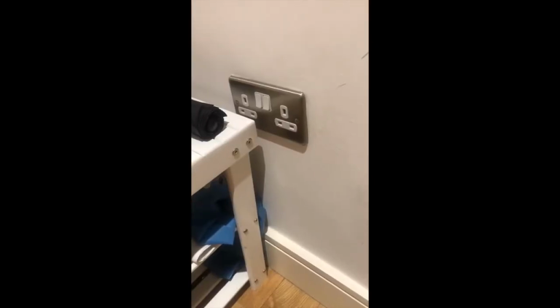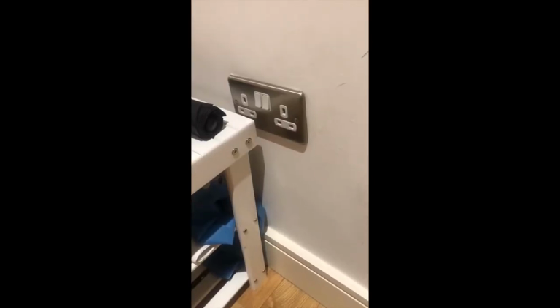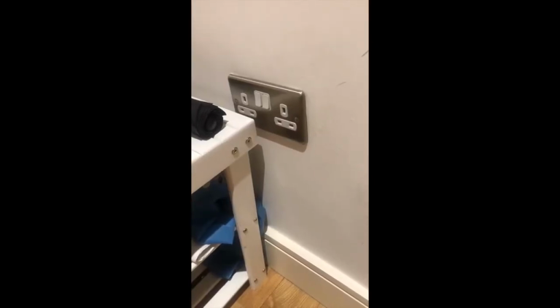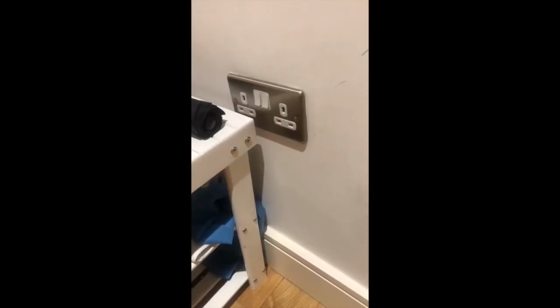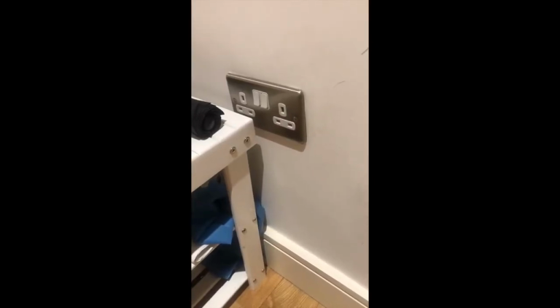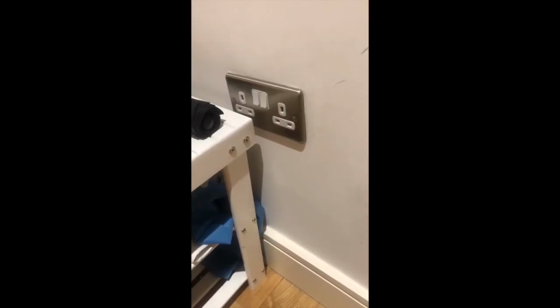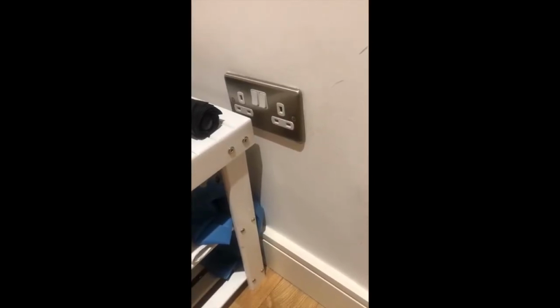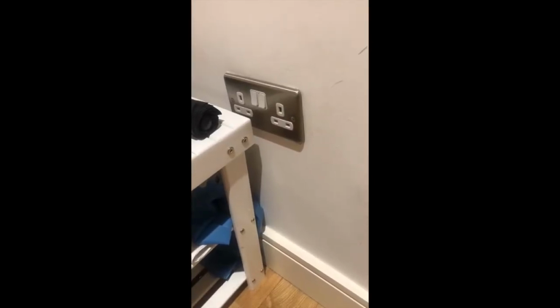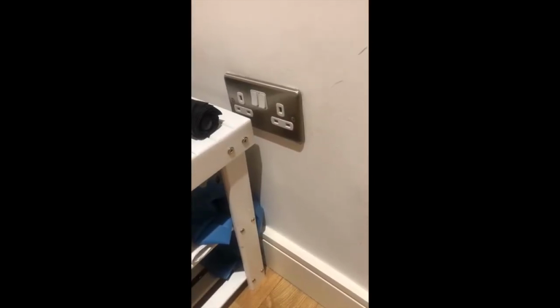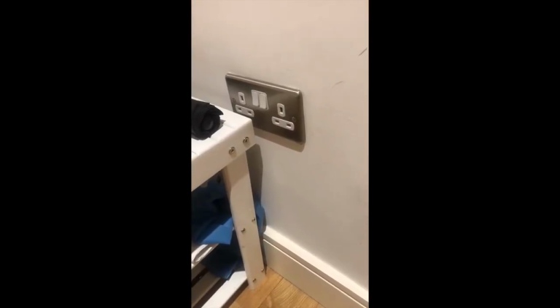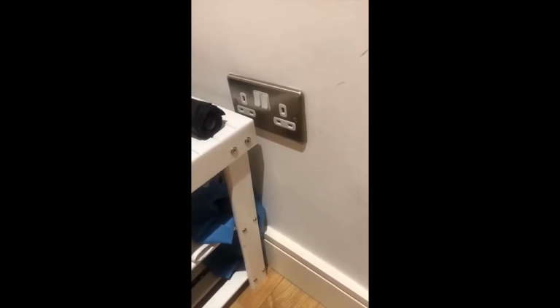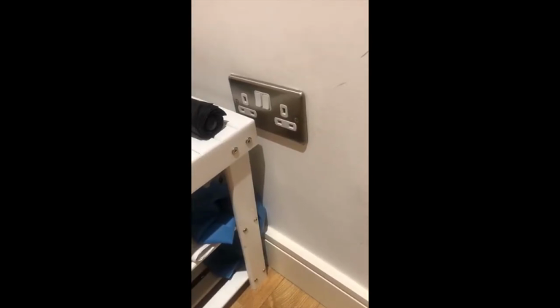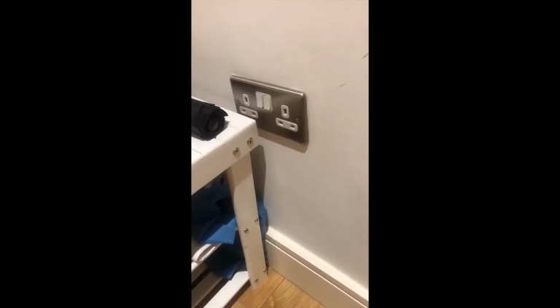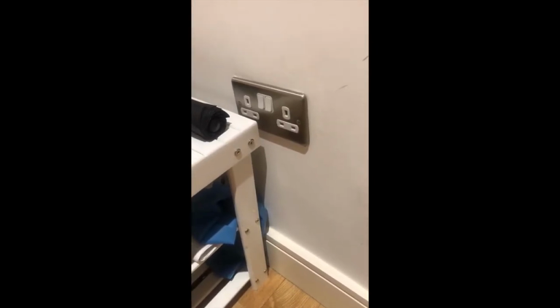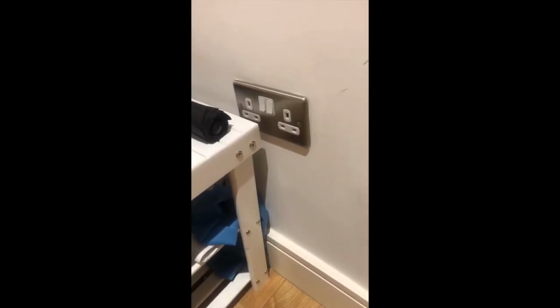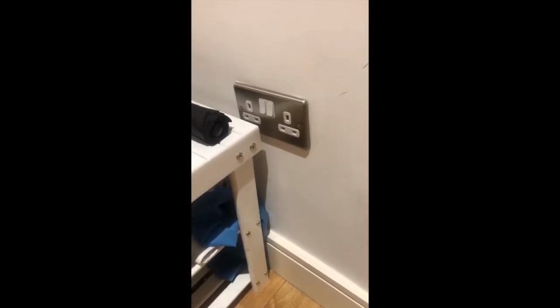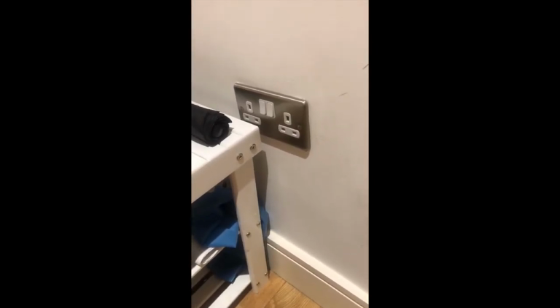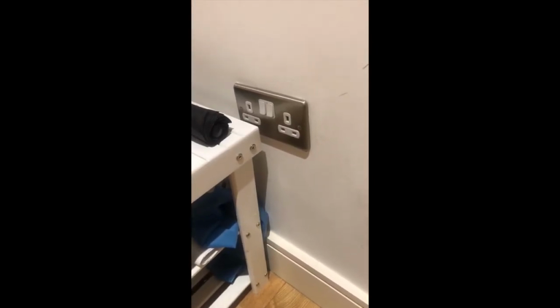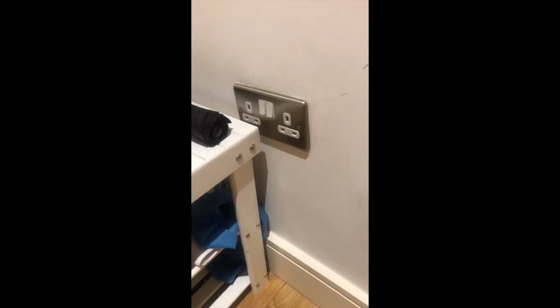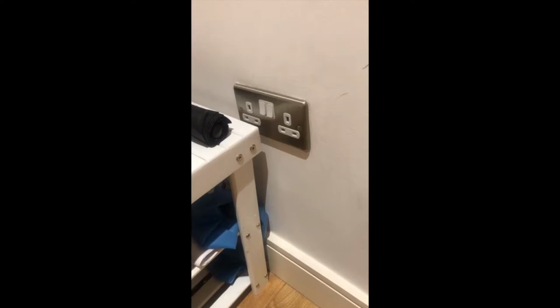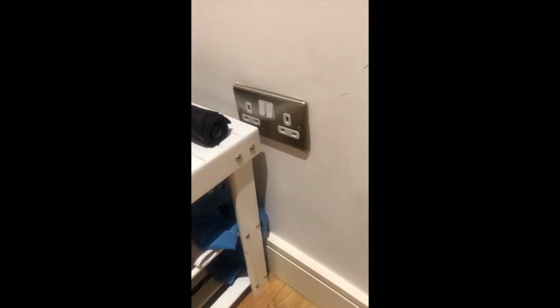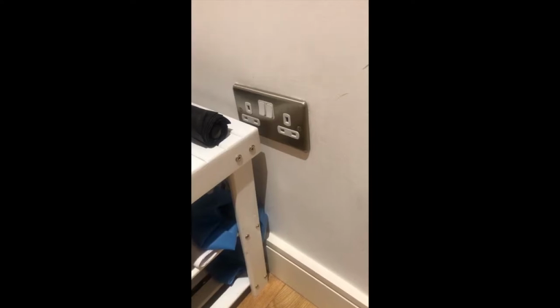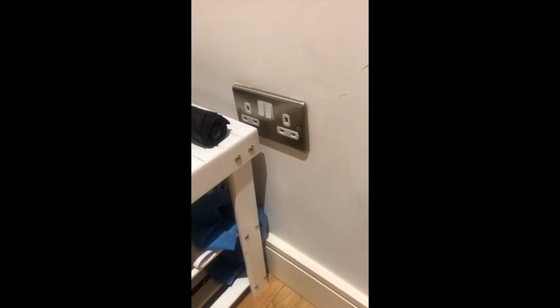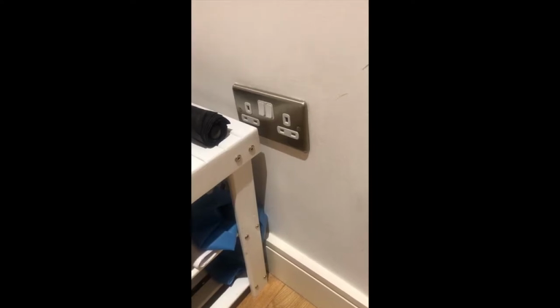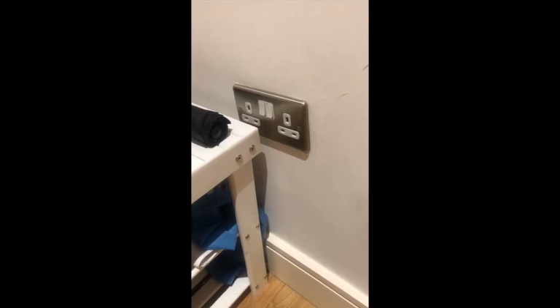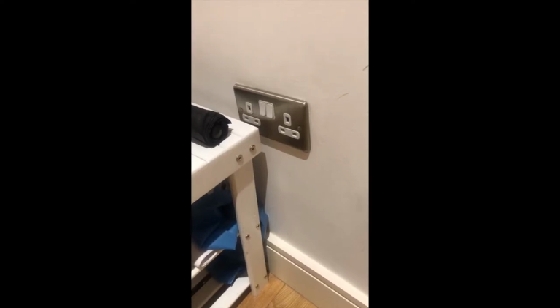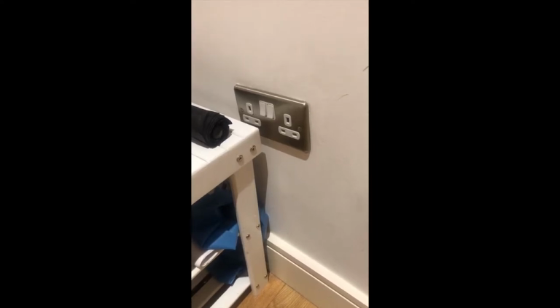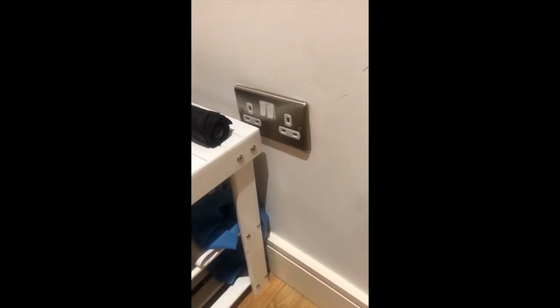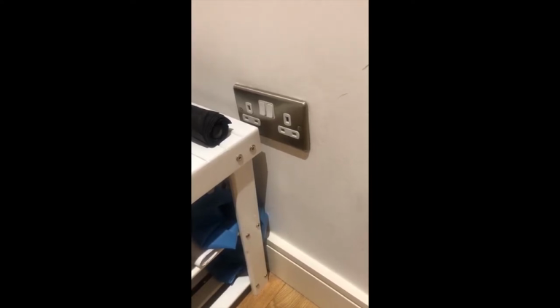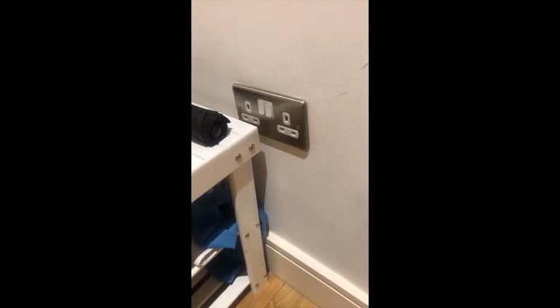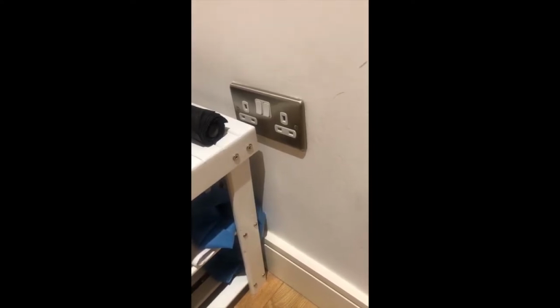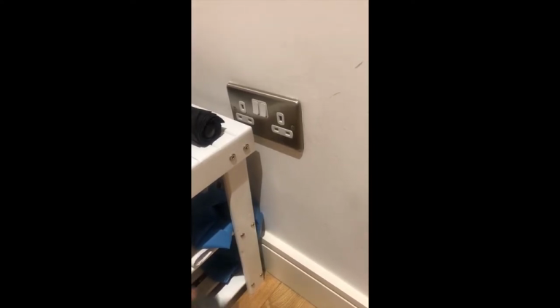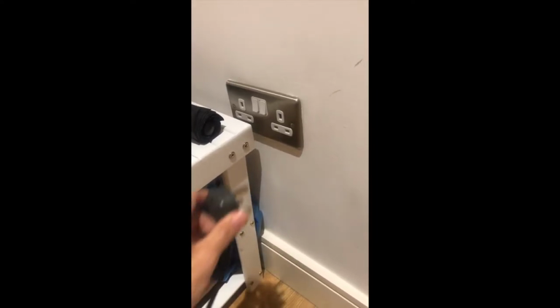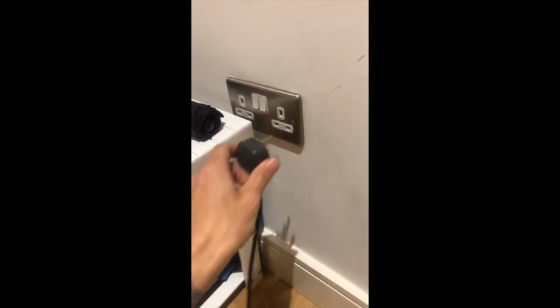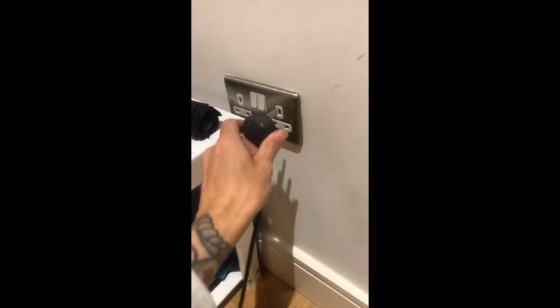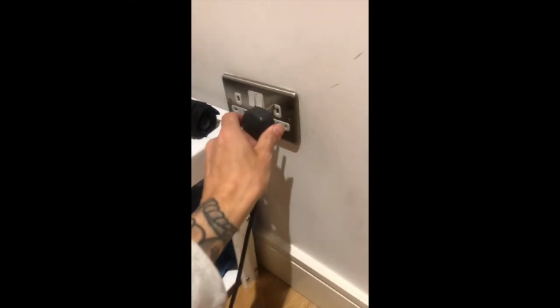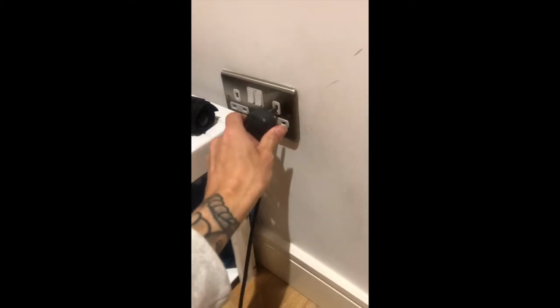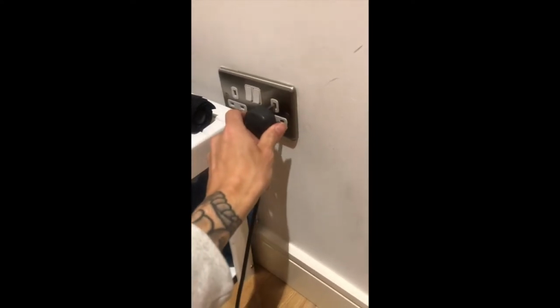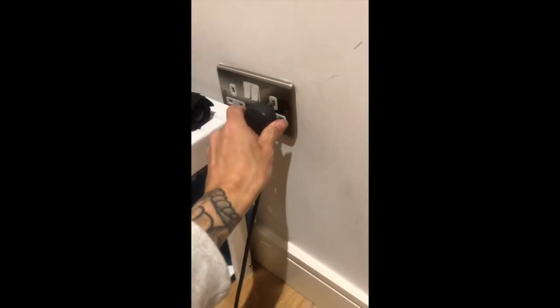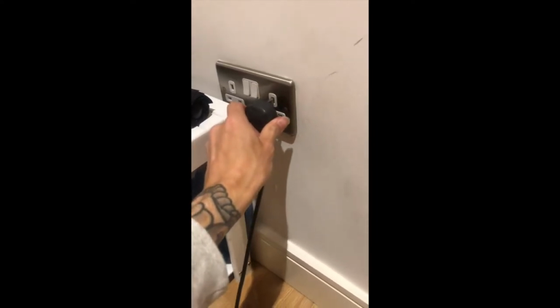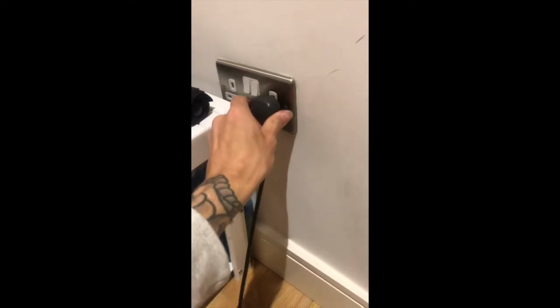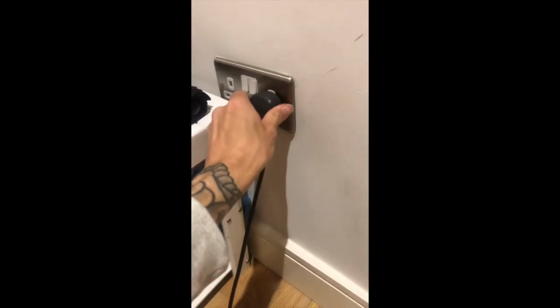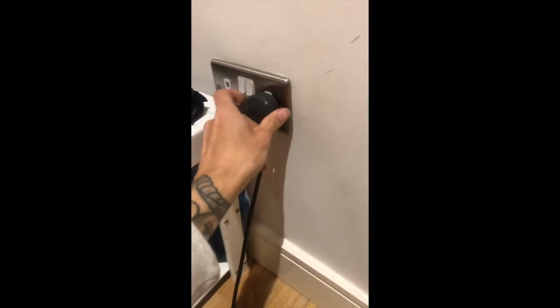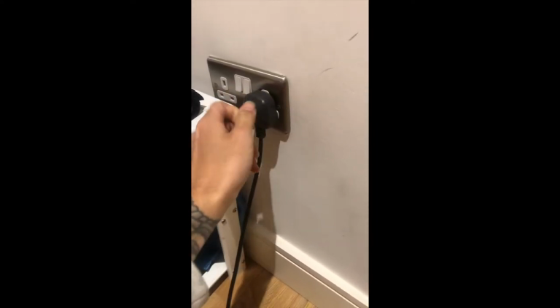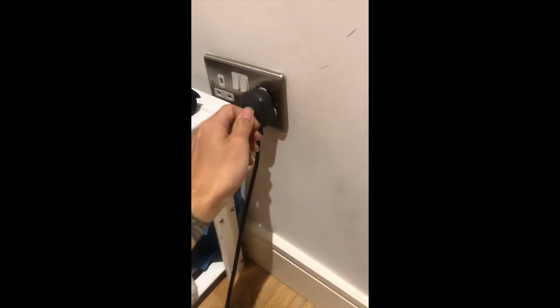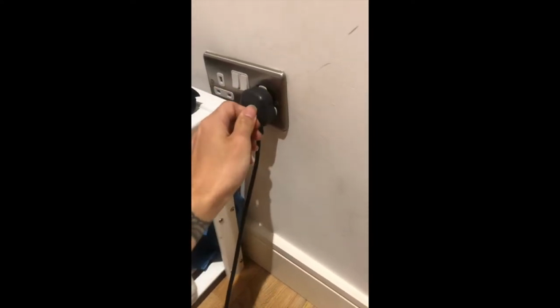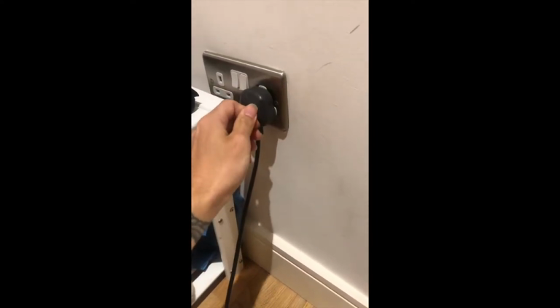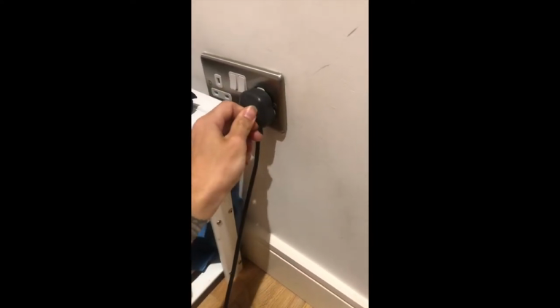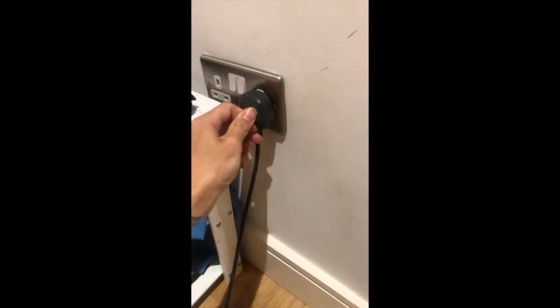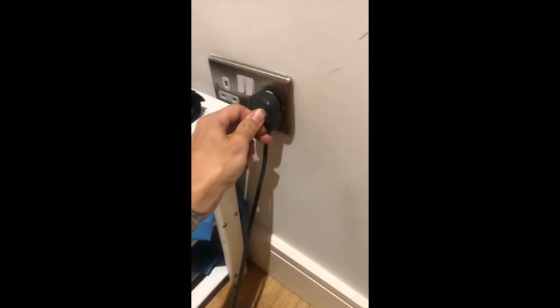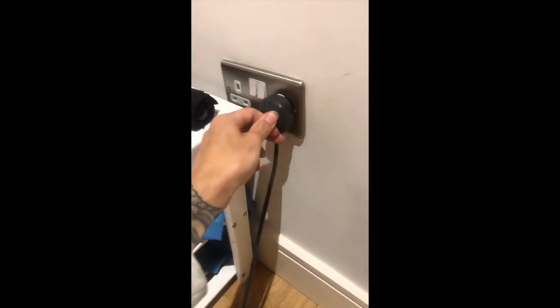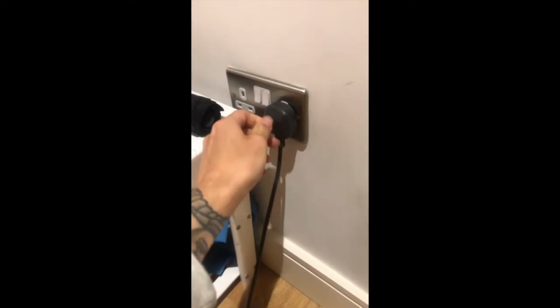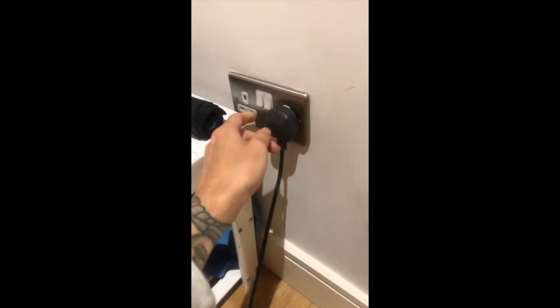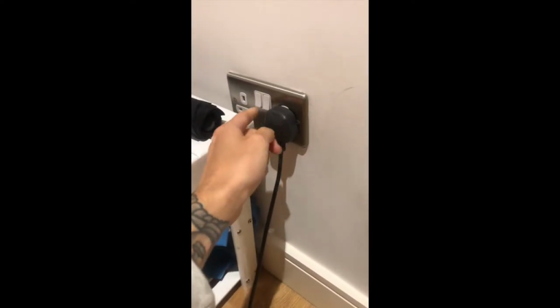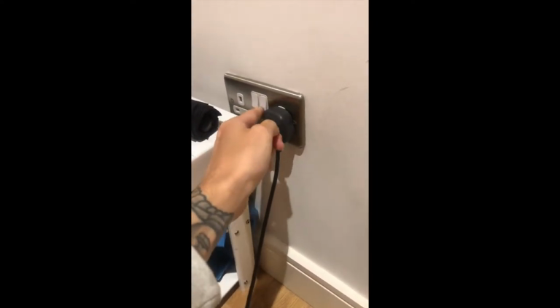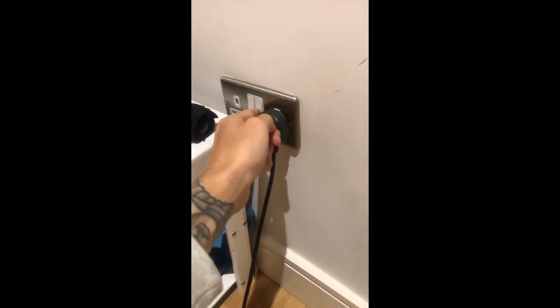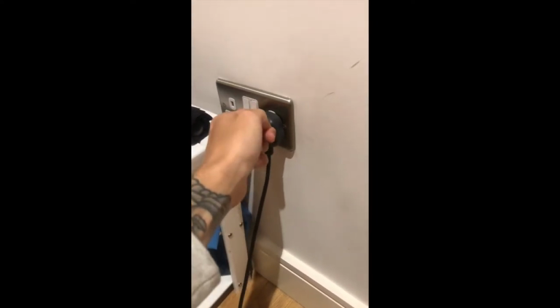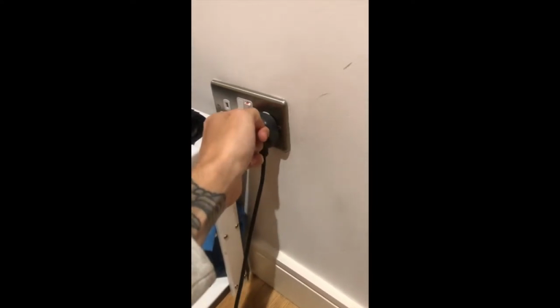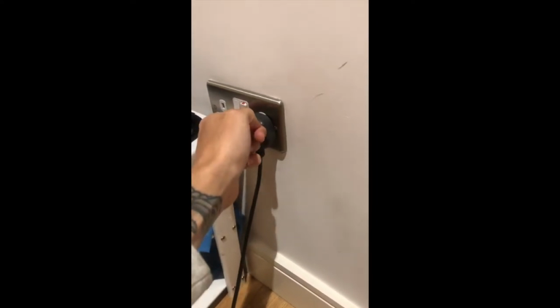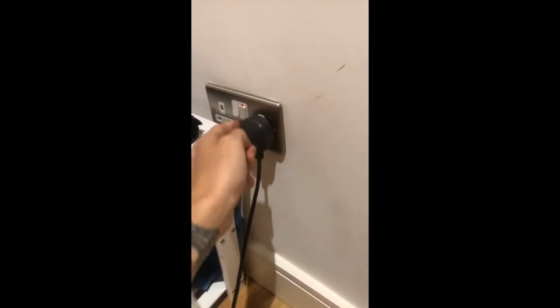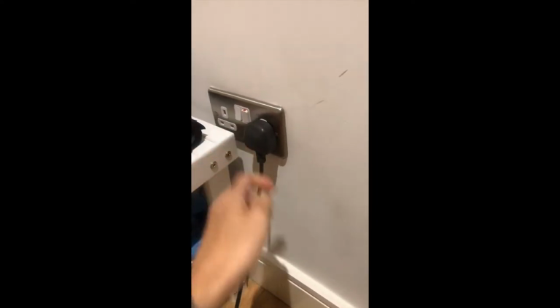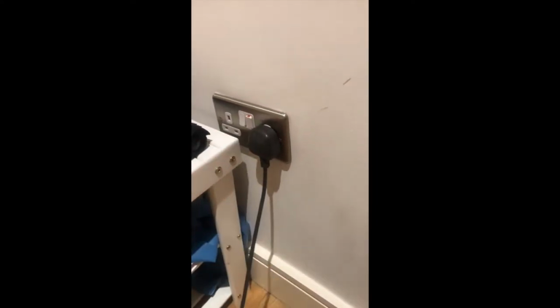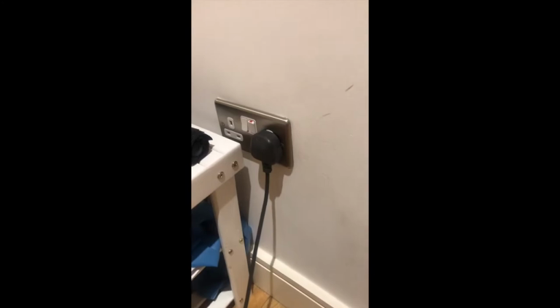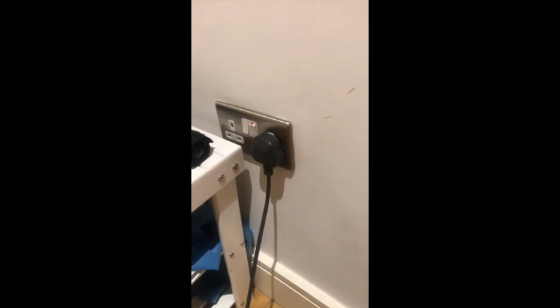When plugging in the hoover, make sure the plug socket is turned off, and make sure you push it all the way to the wall and then click the switch.